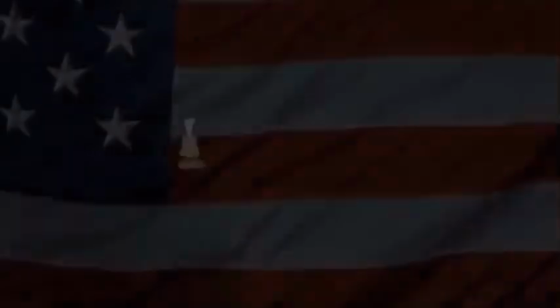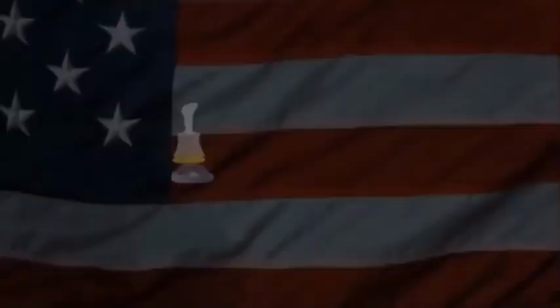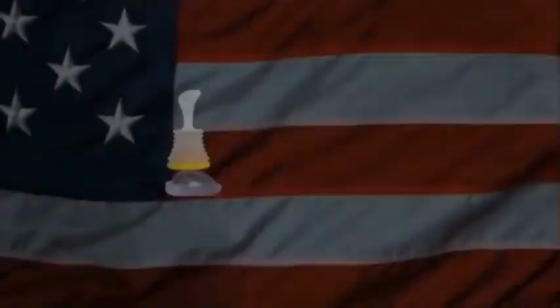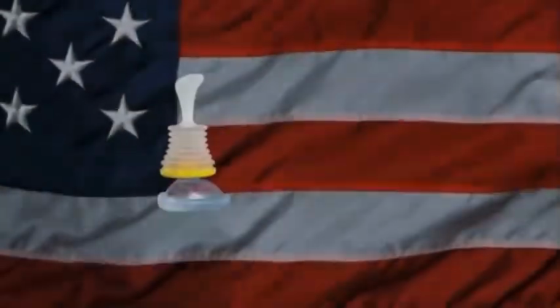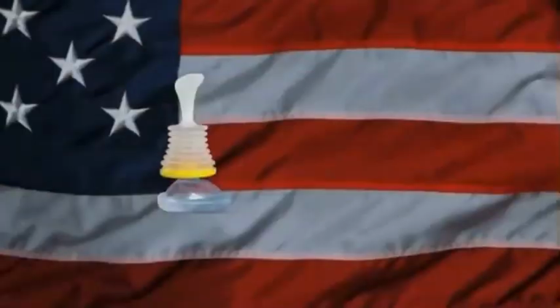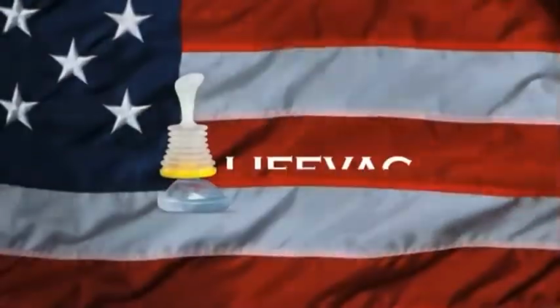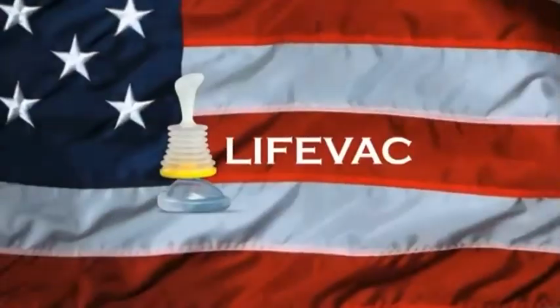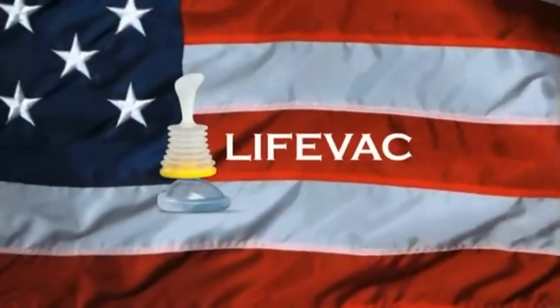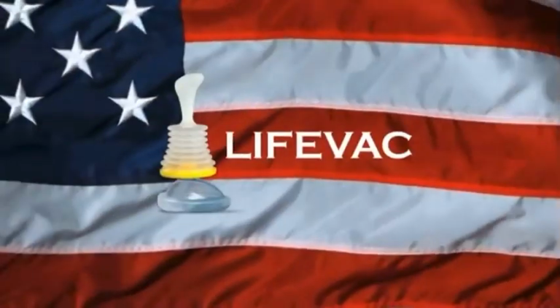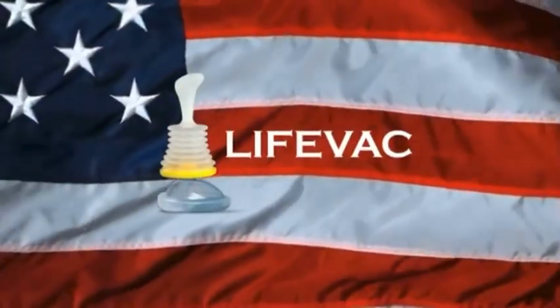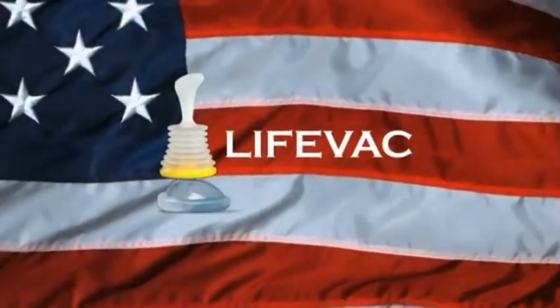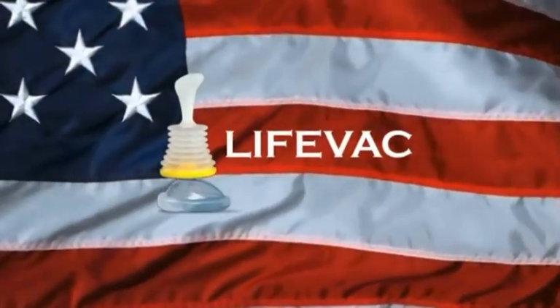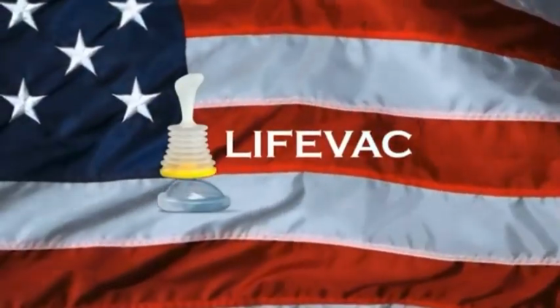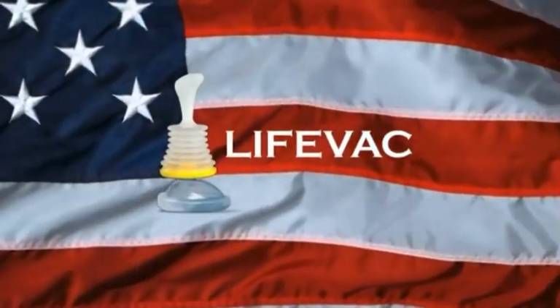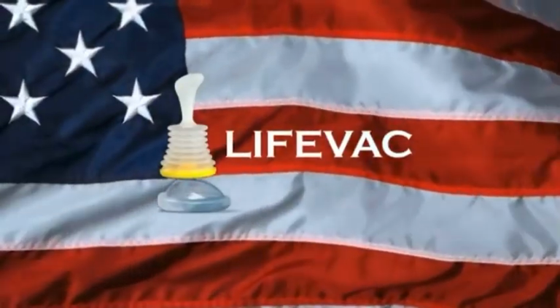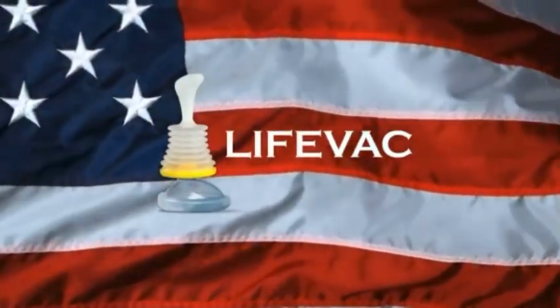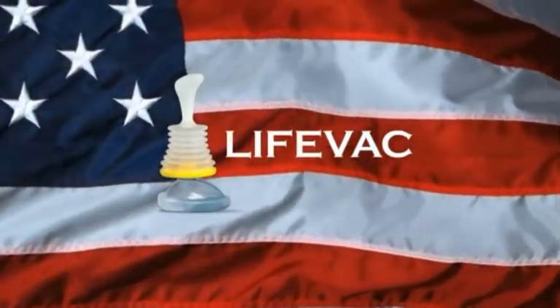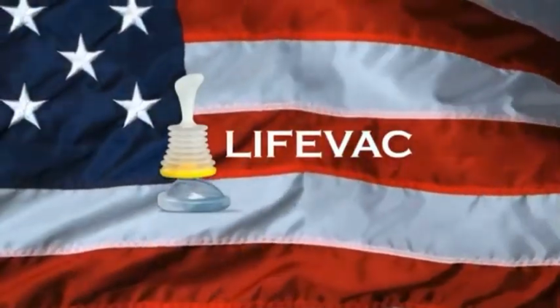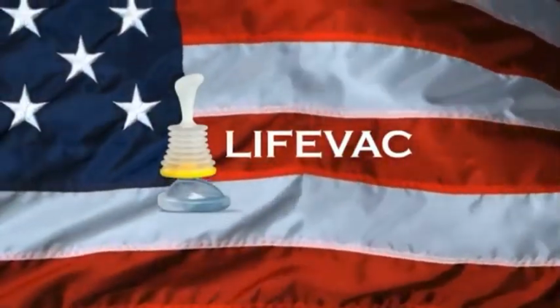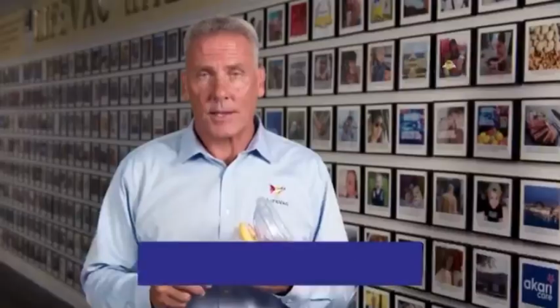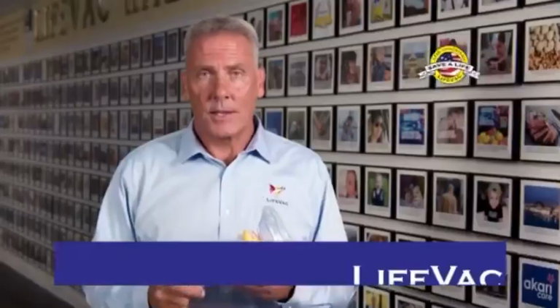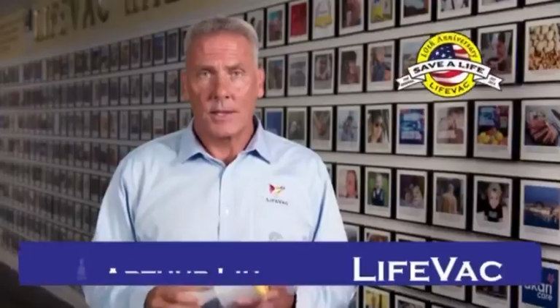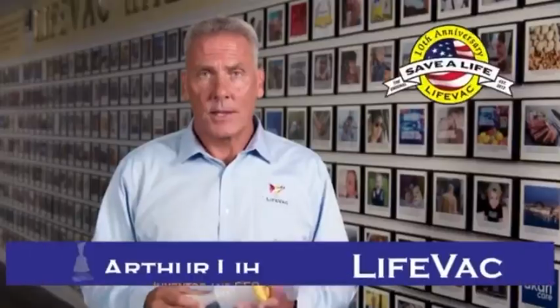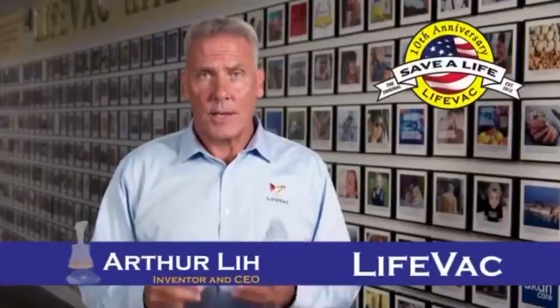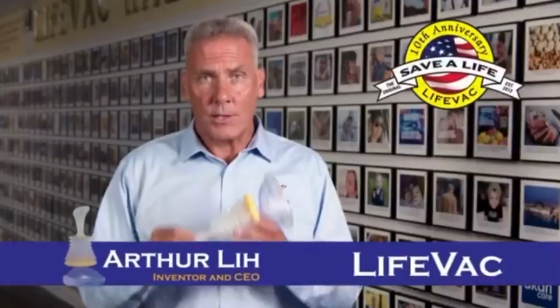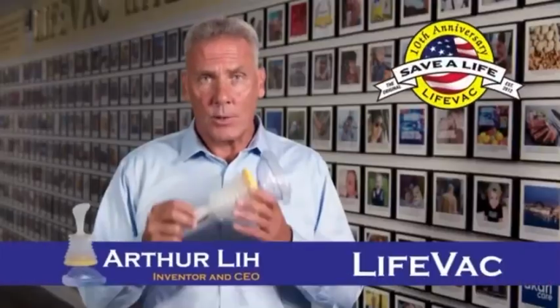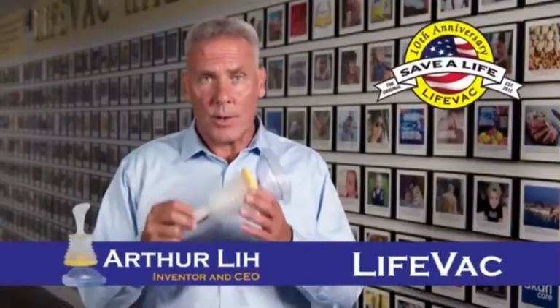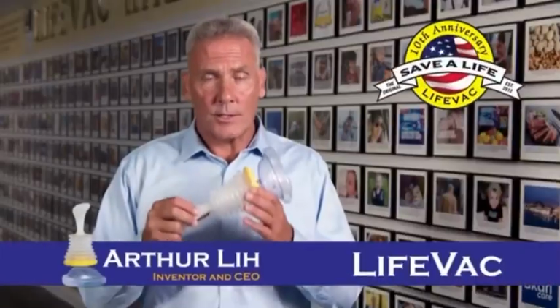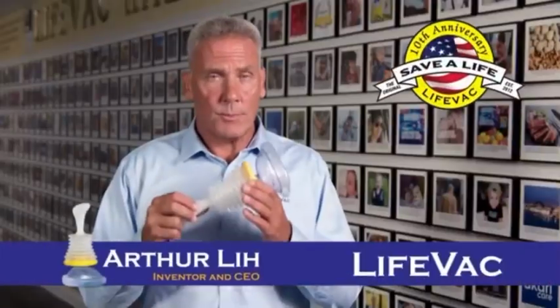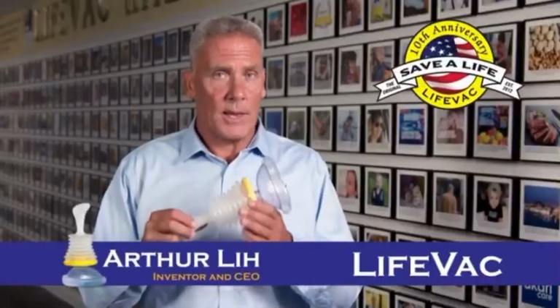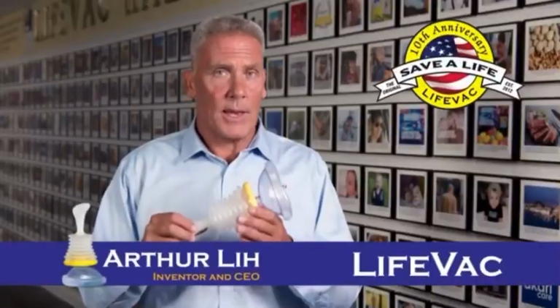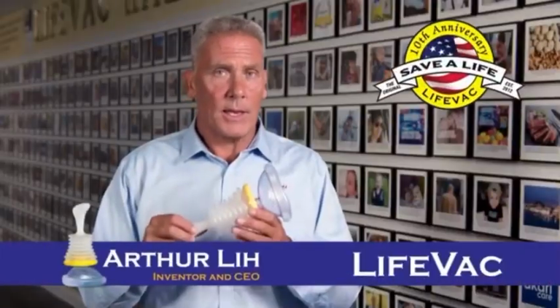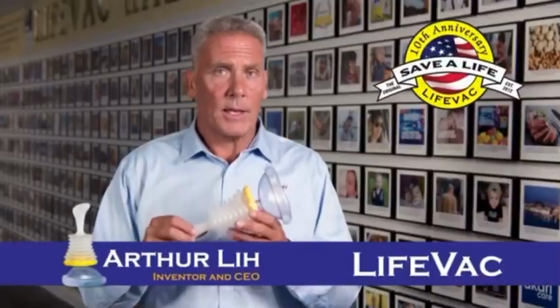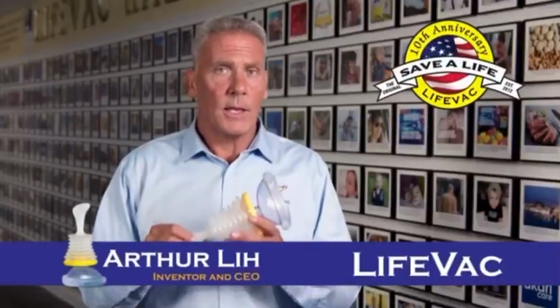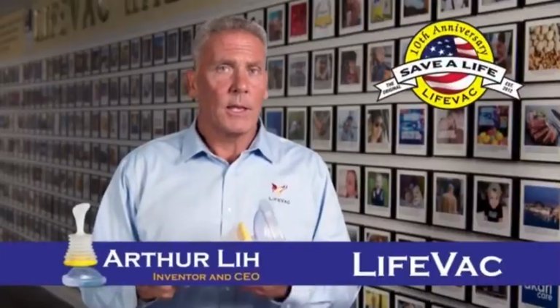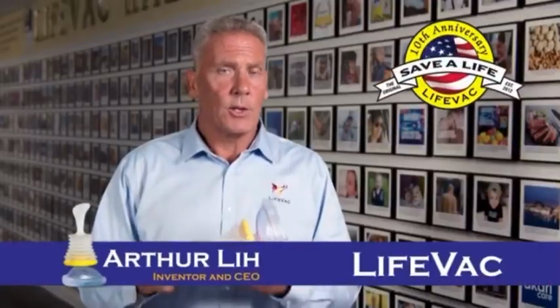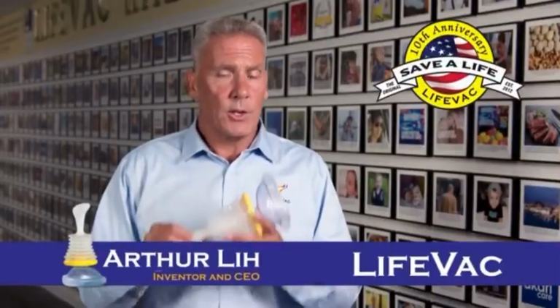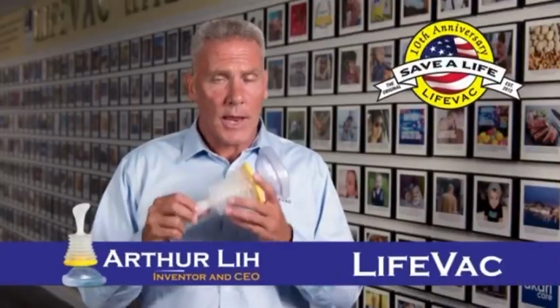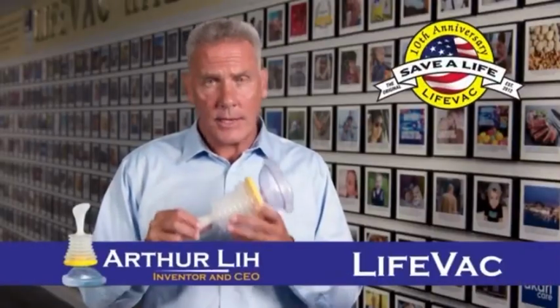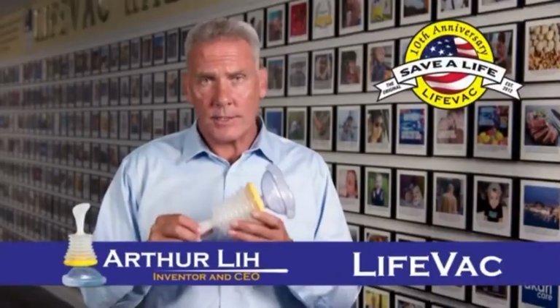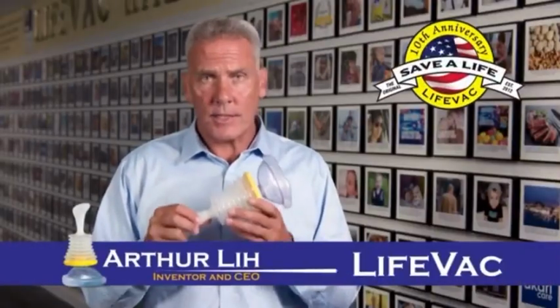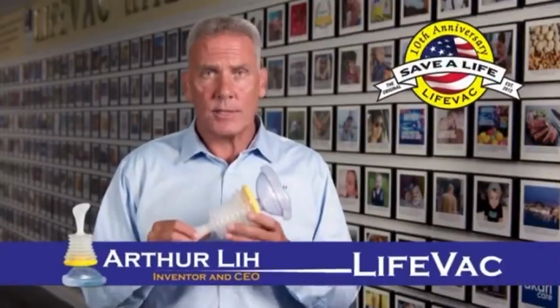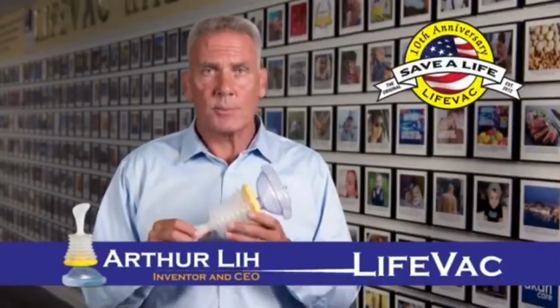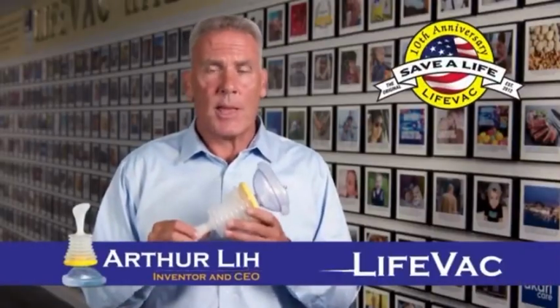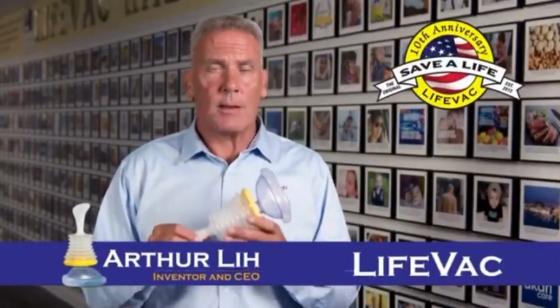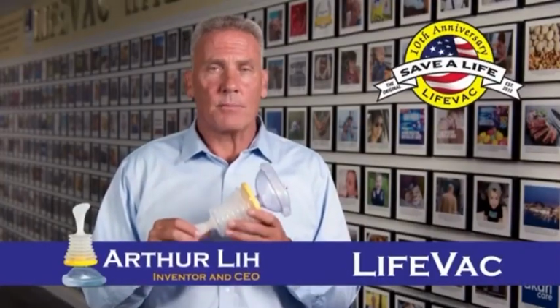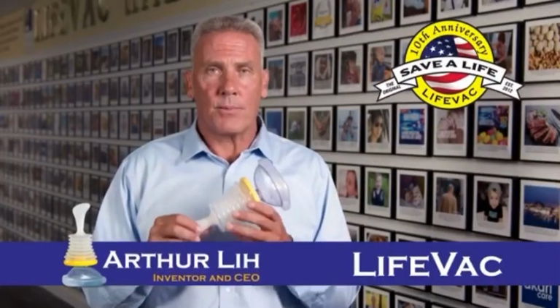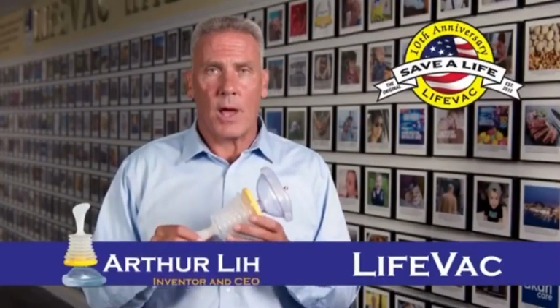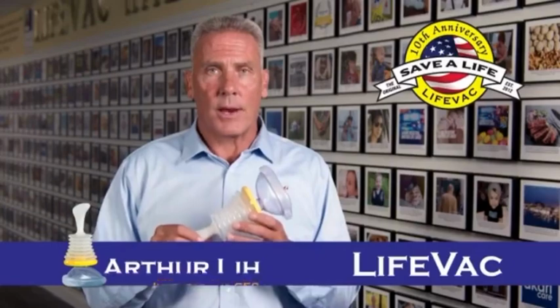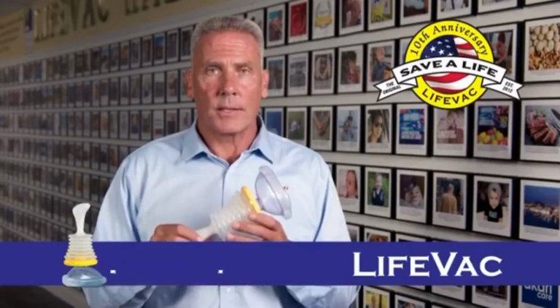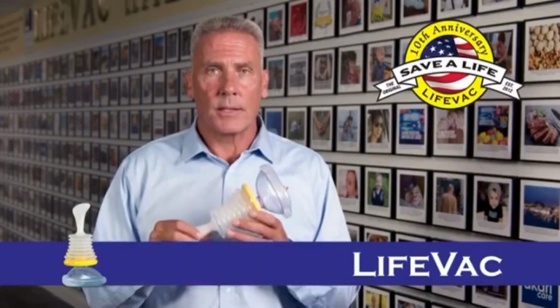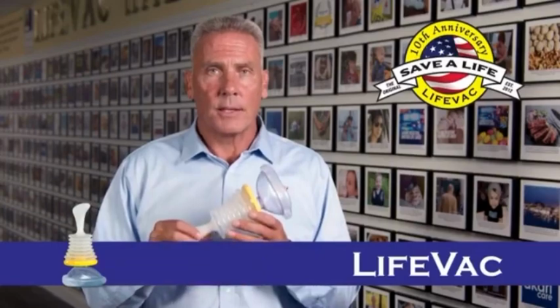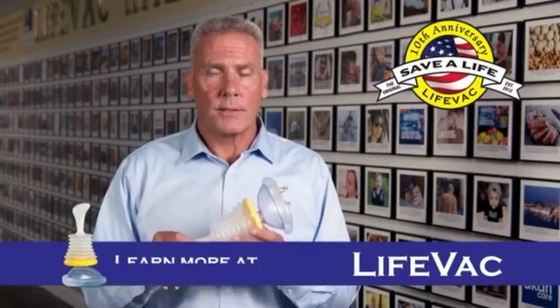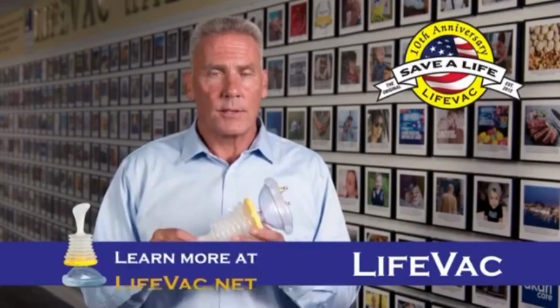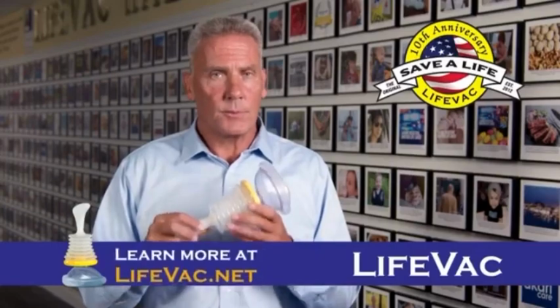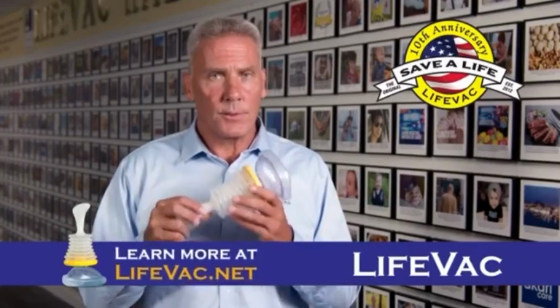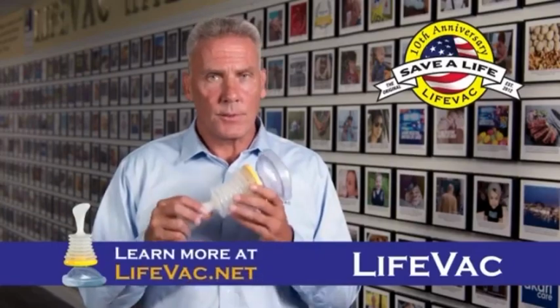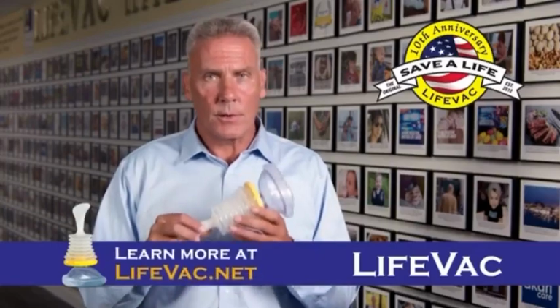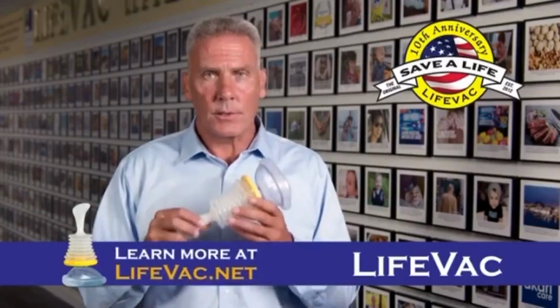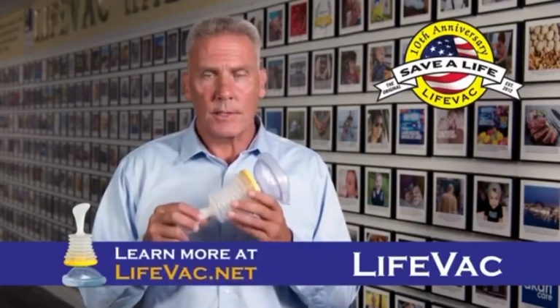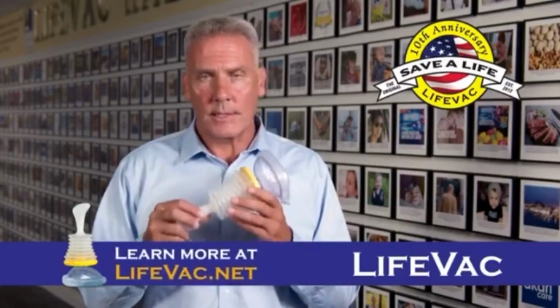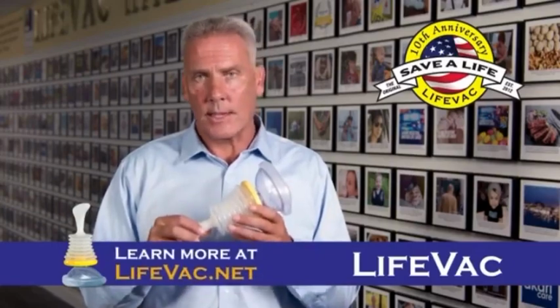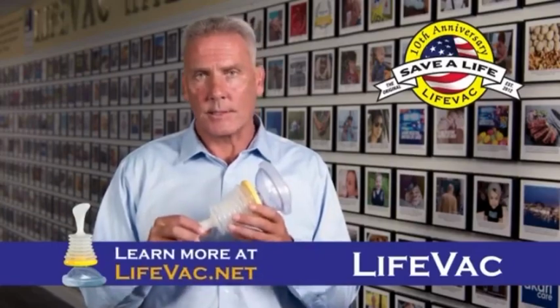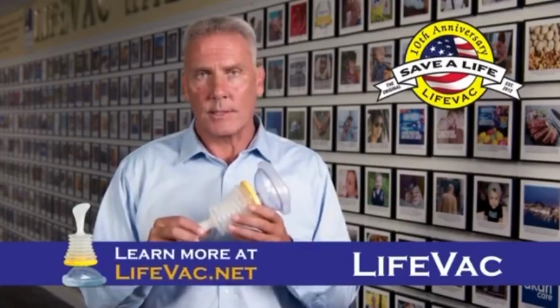Hi, I'm Arthur Lee, inventor of LifeVac, a U.S. made, United States patent product that has been thoroughly tested.